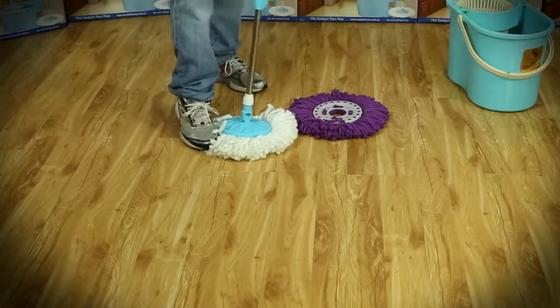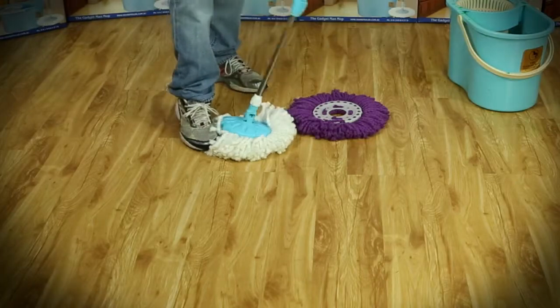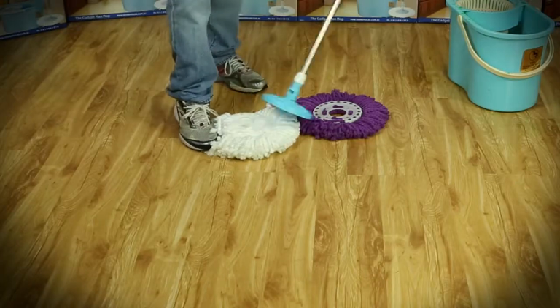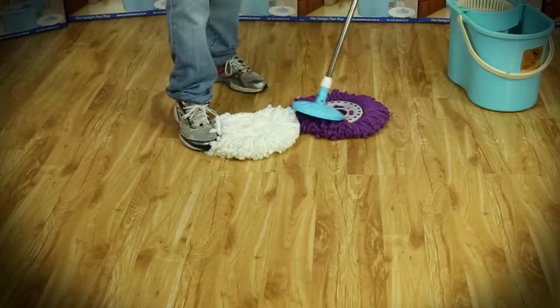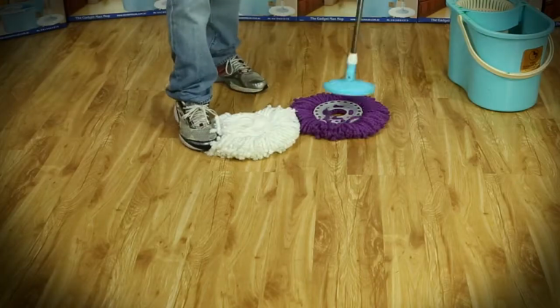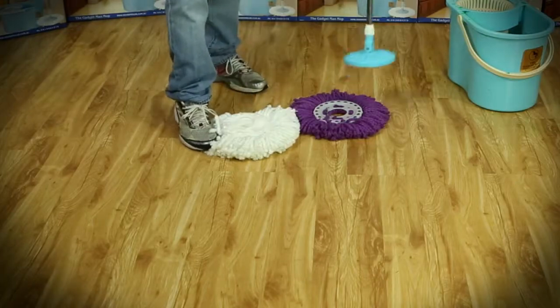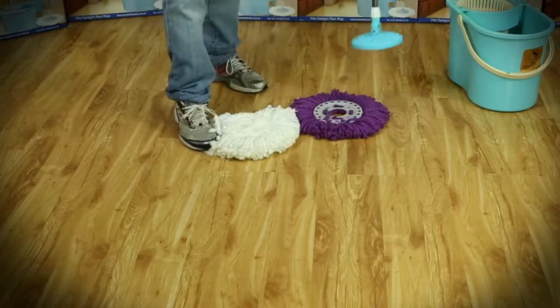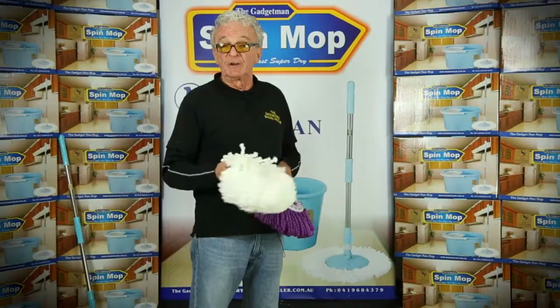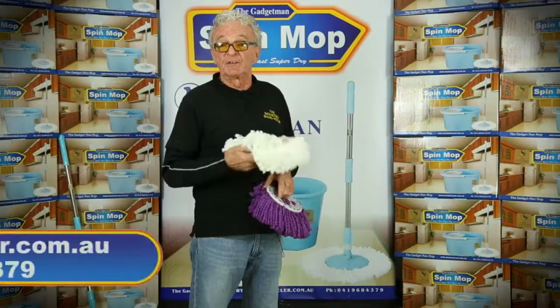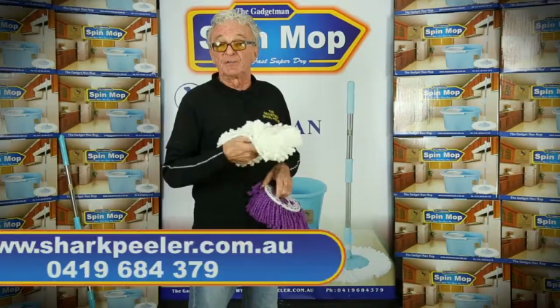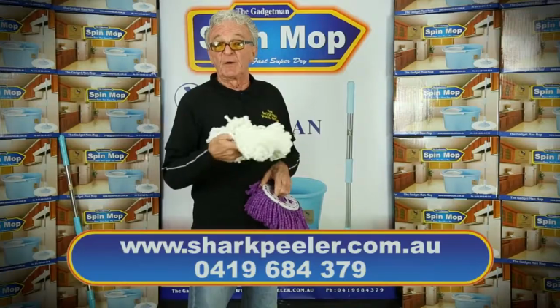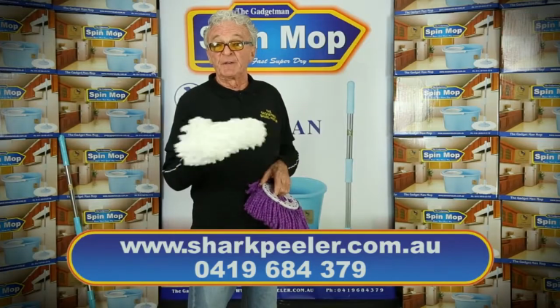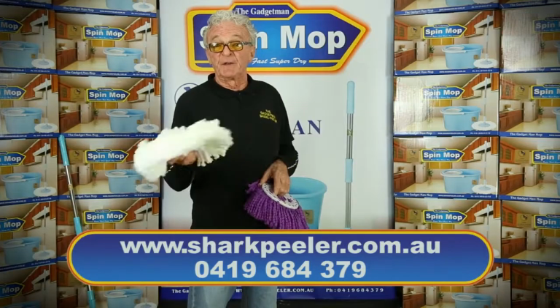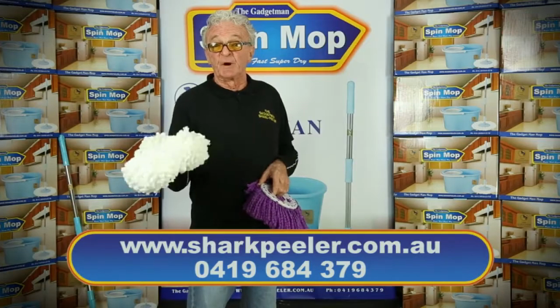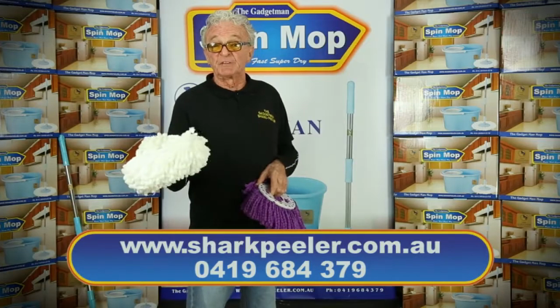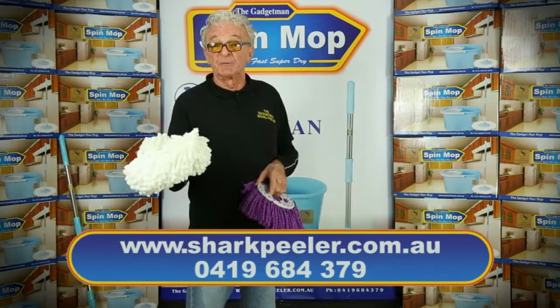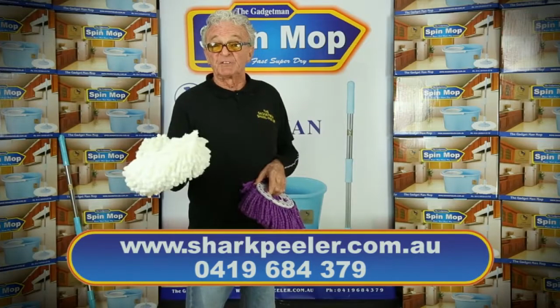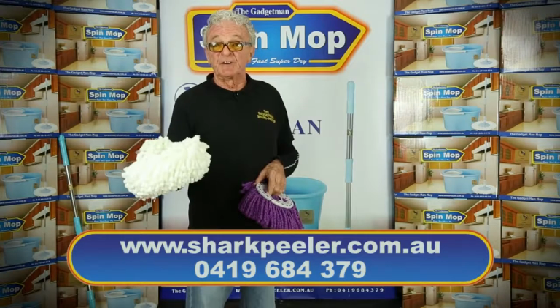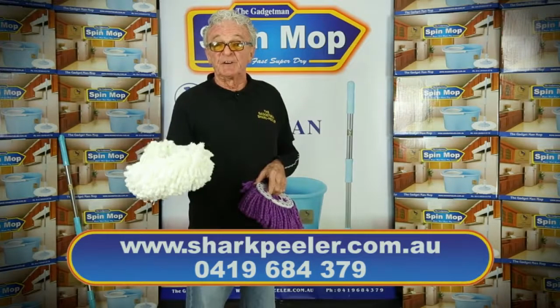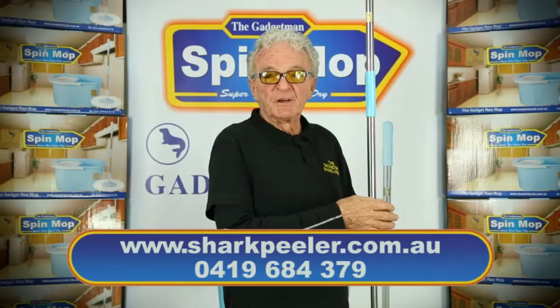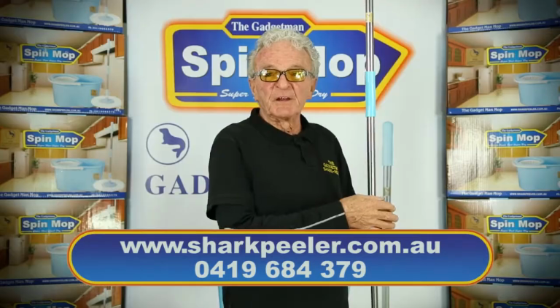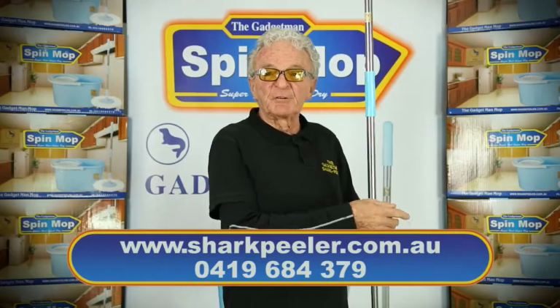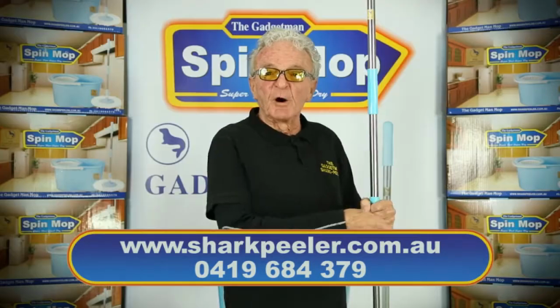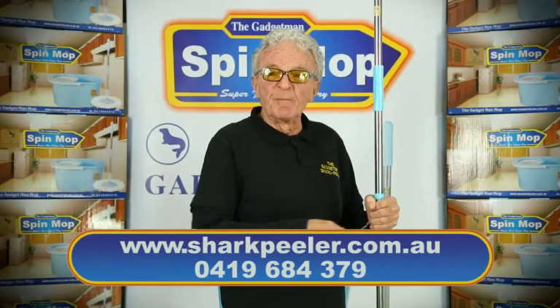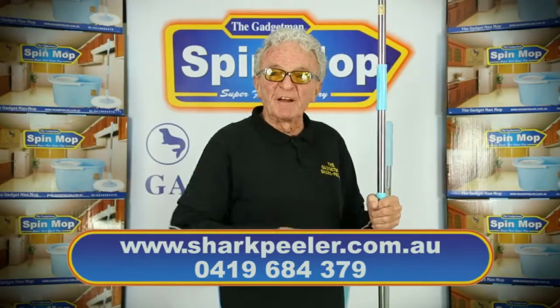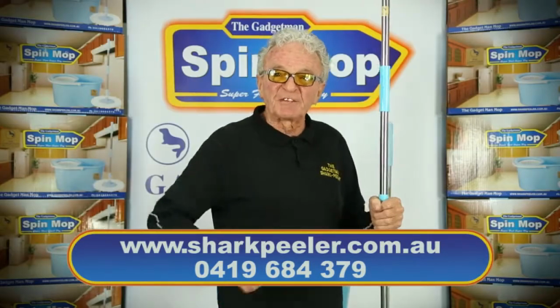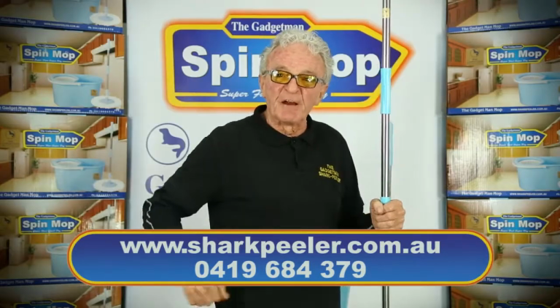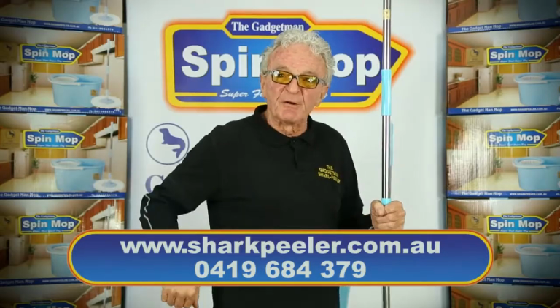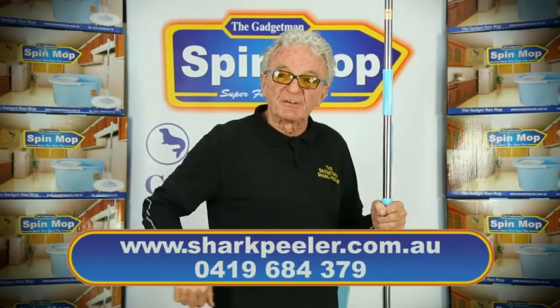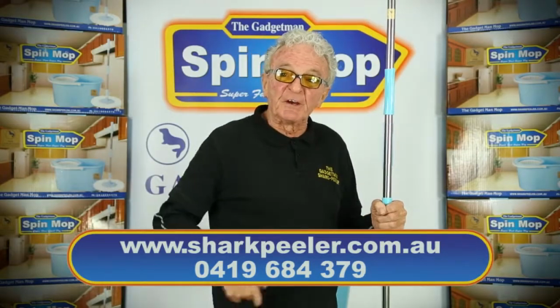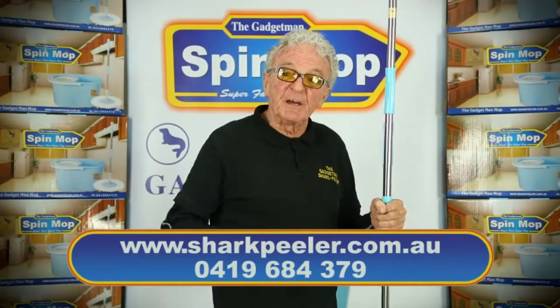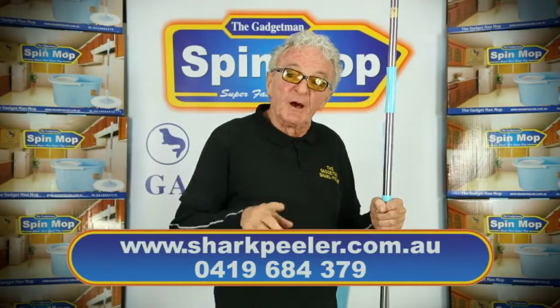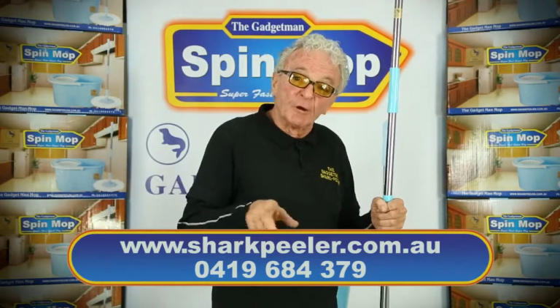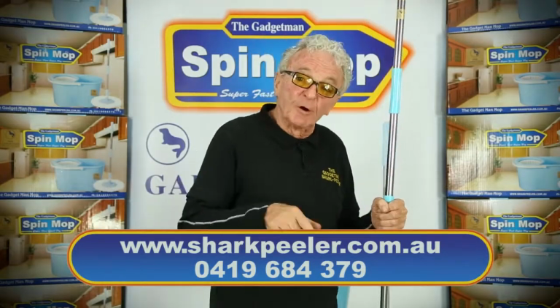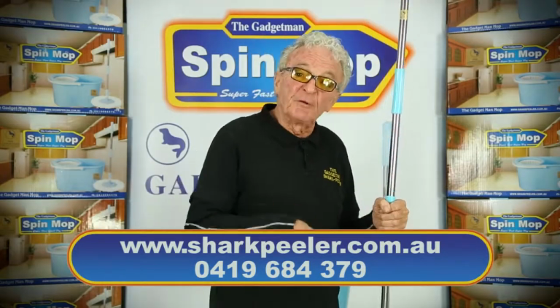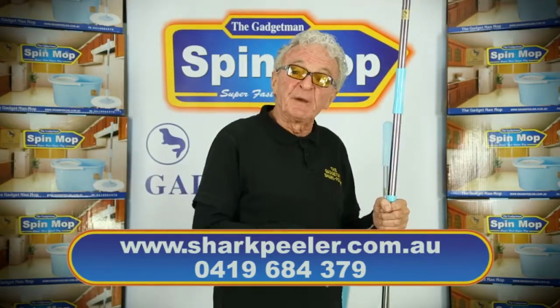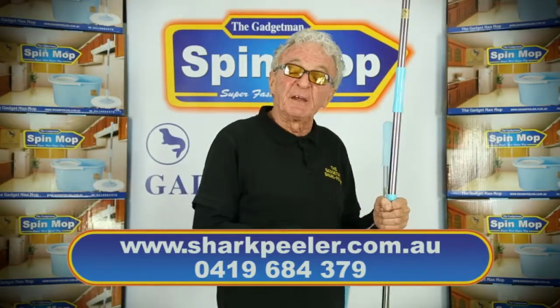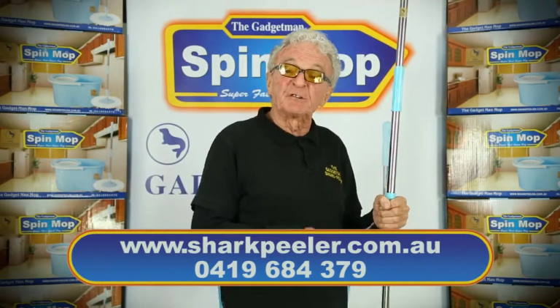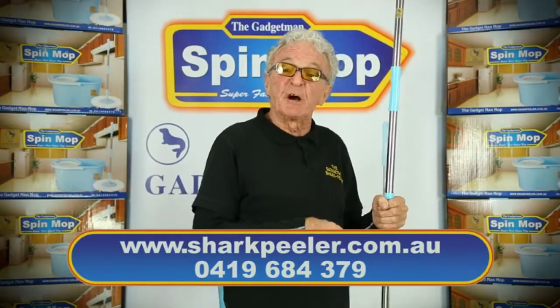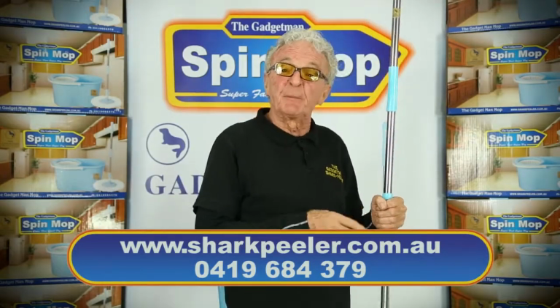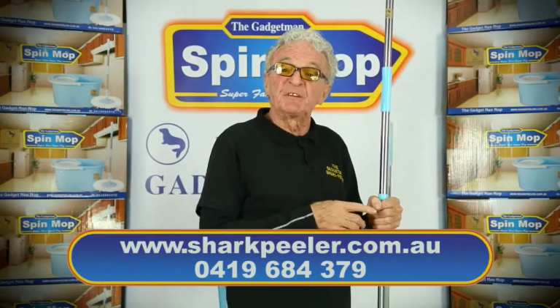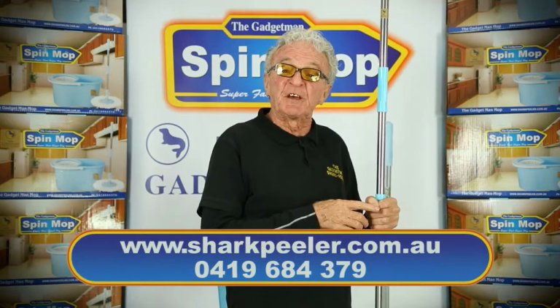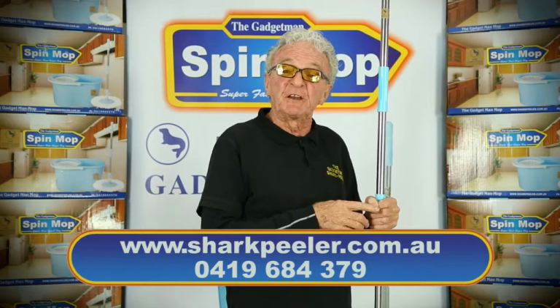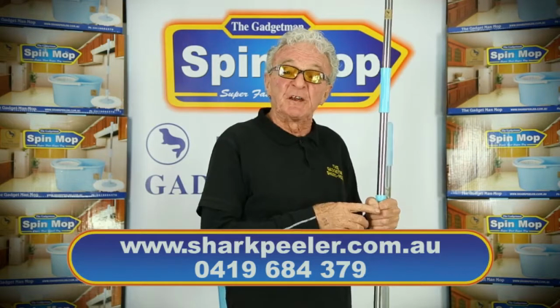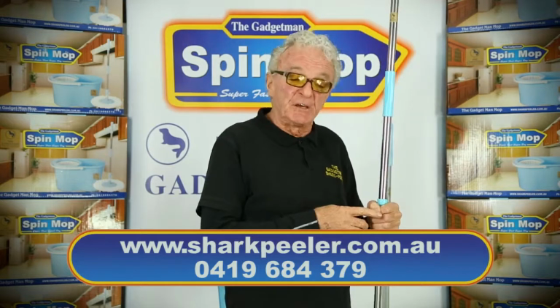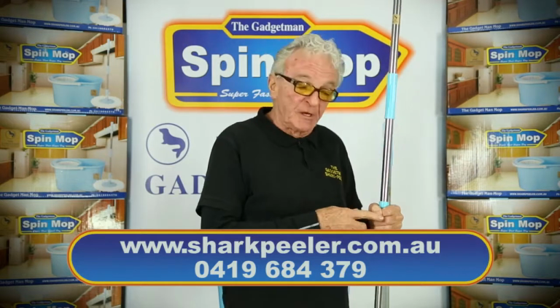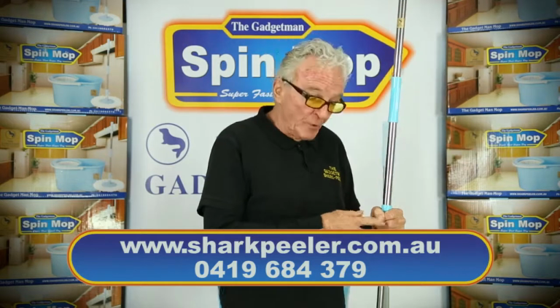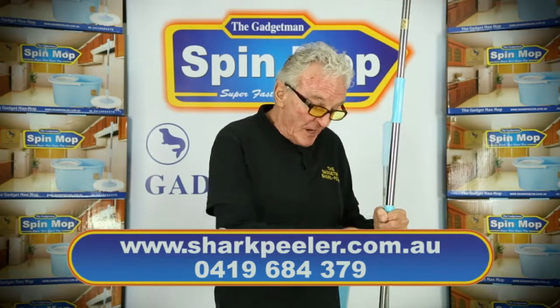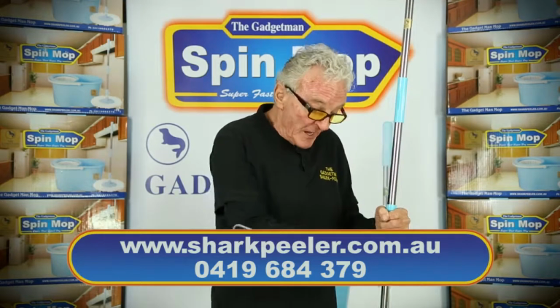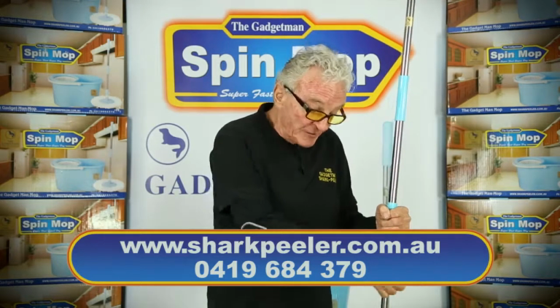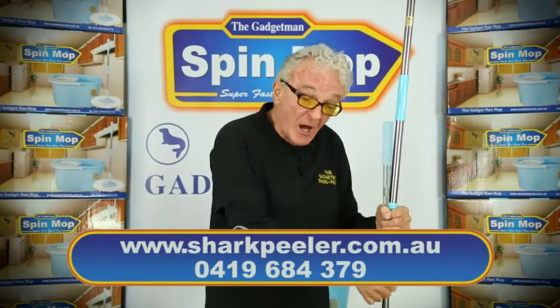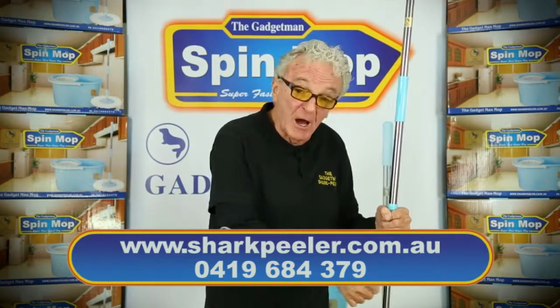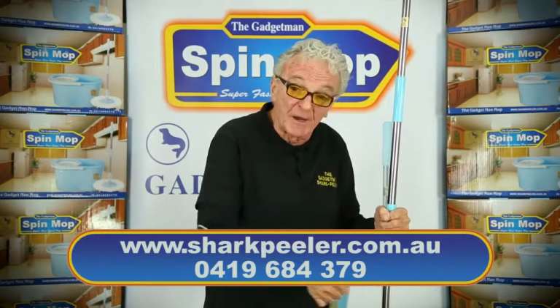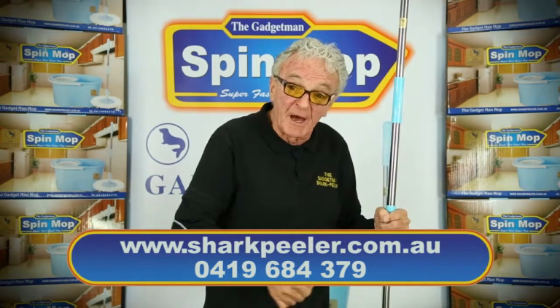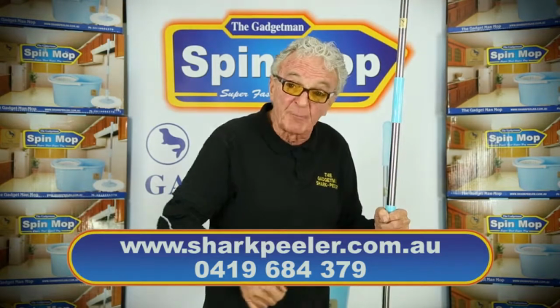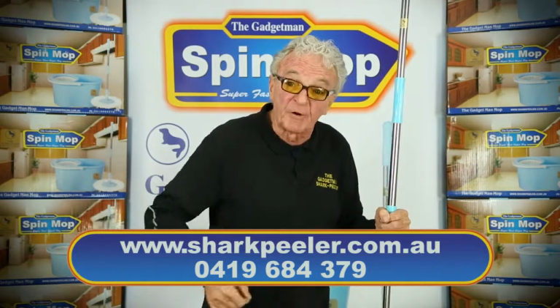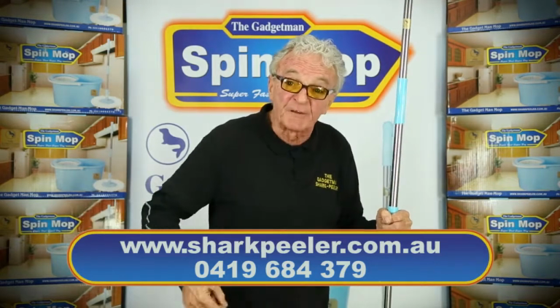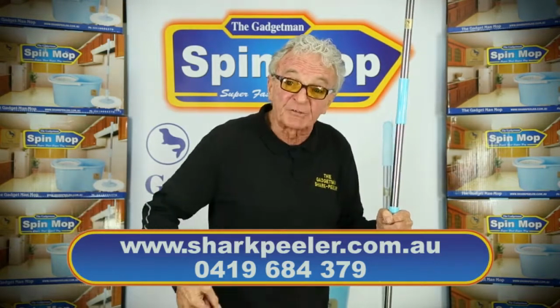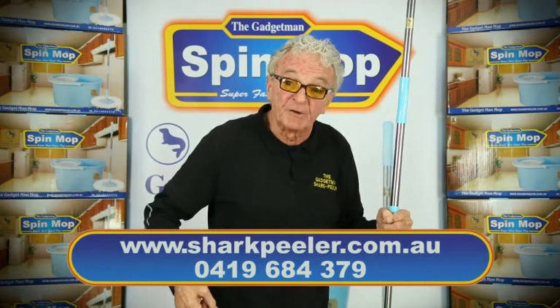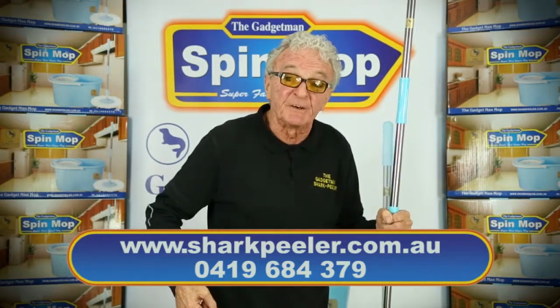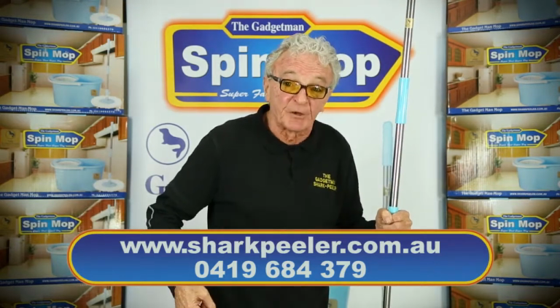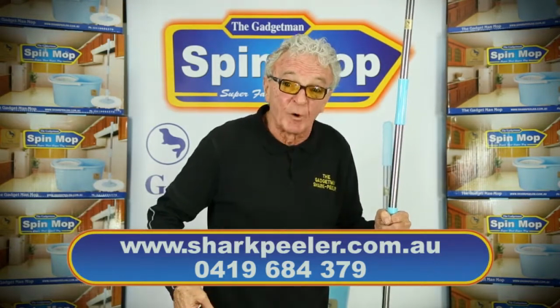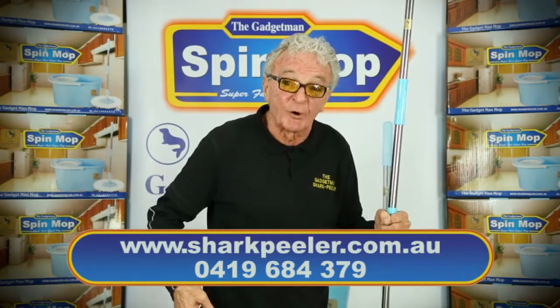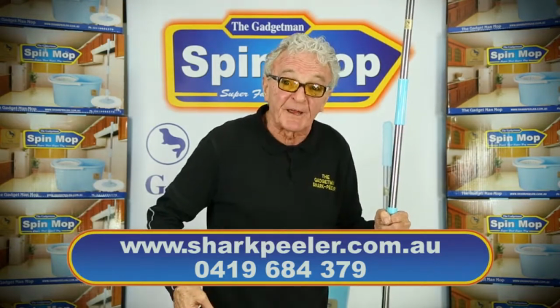Then when it gets too dirty, throw it in the washing machine. You get a 12-month guarantee — look for me in a shopping centre near you, and dial the number on the screen to order.